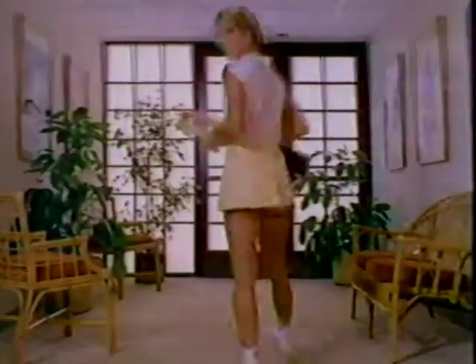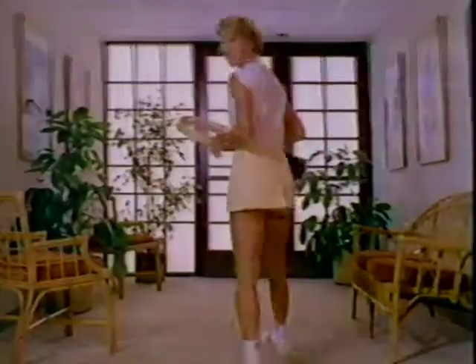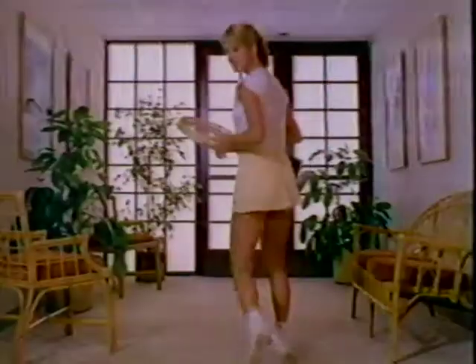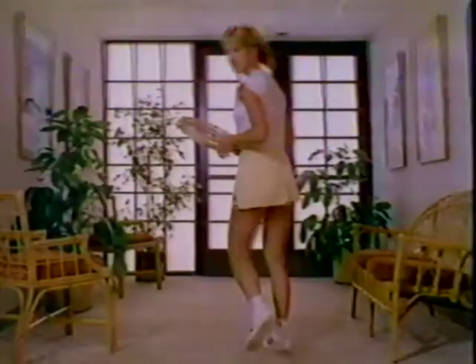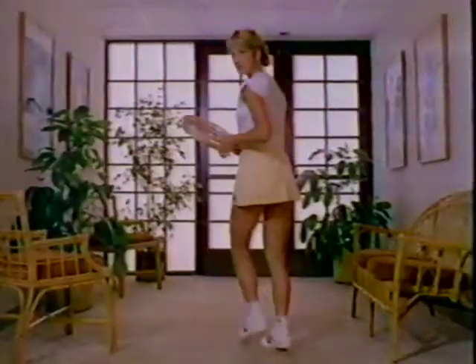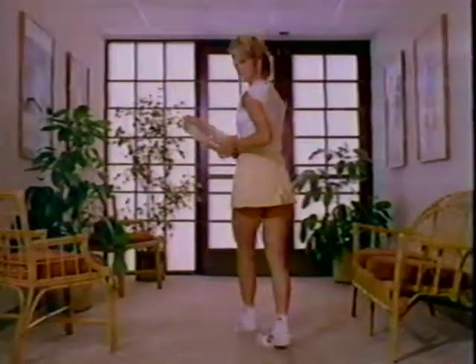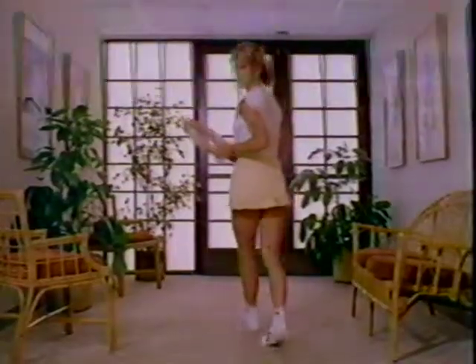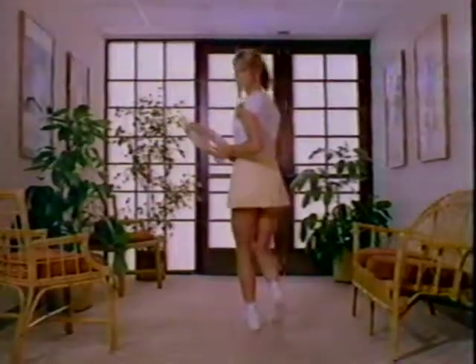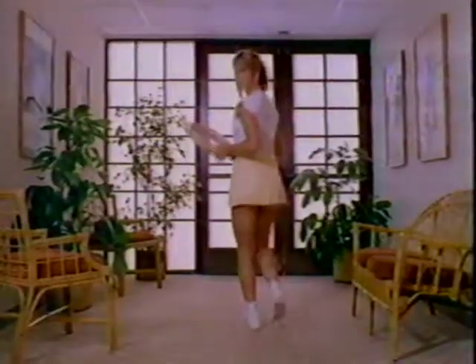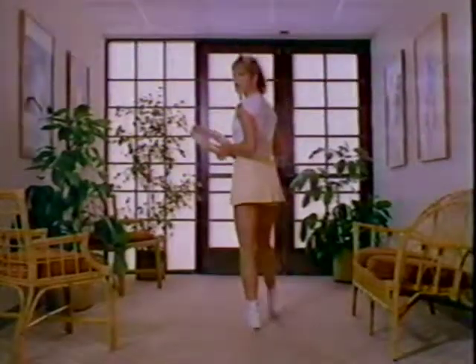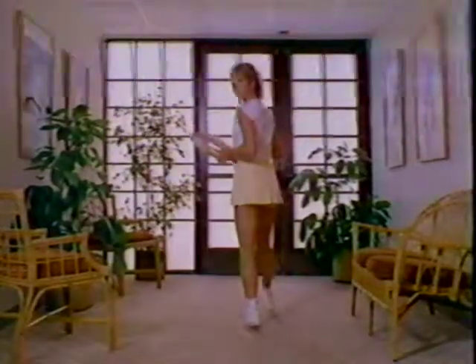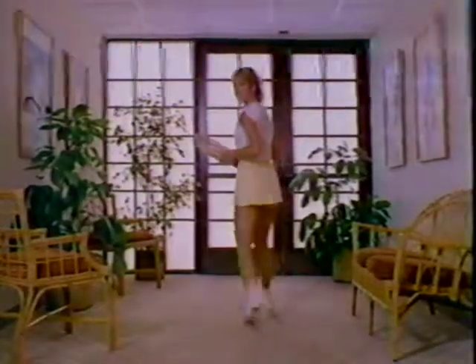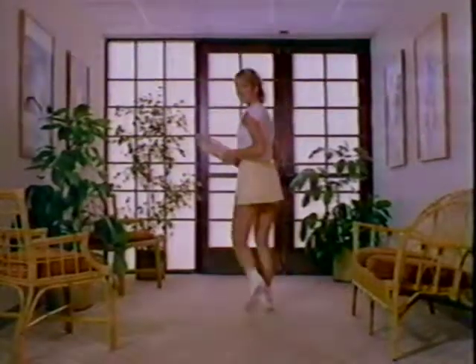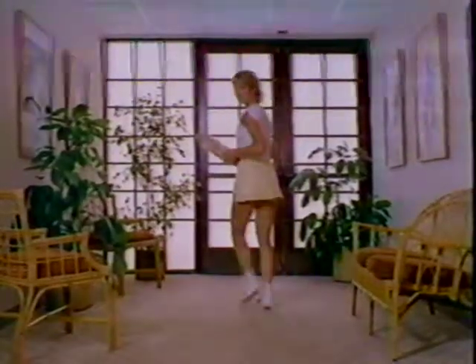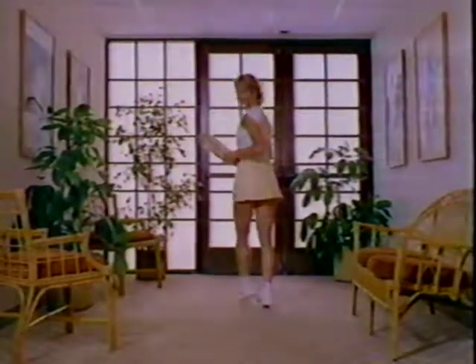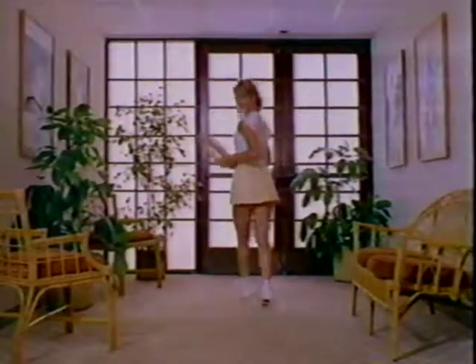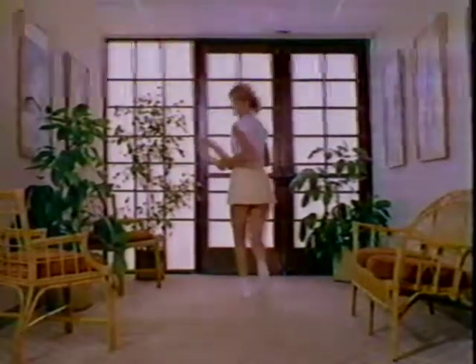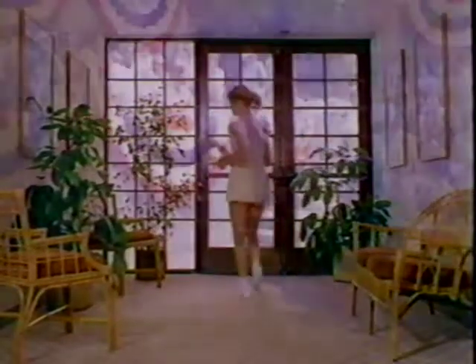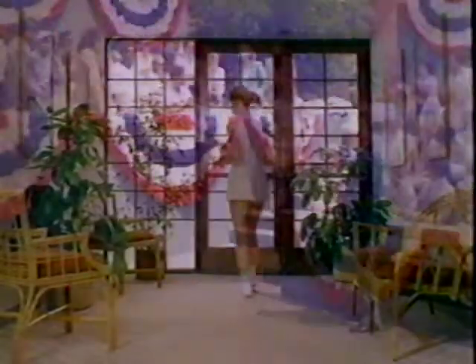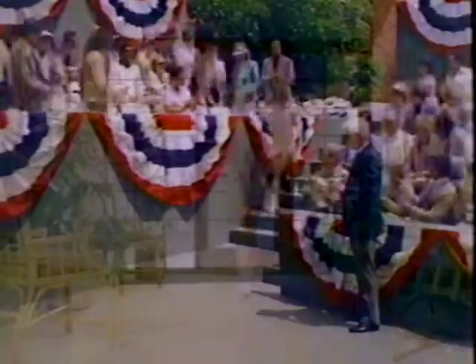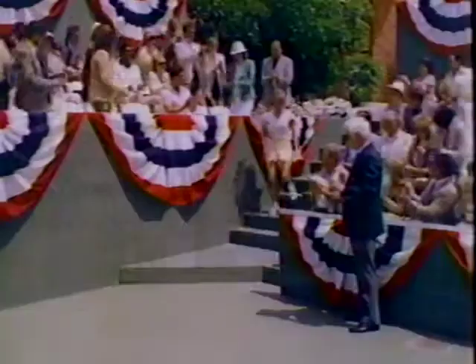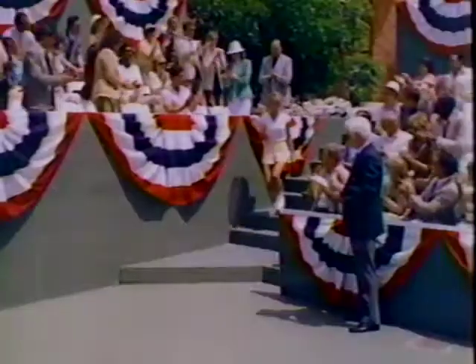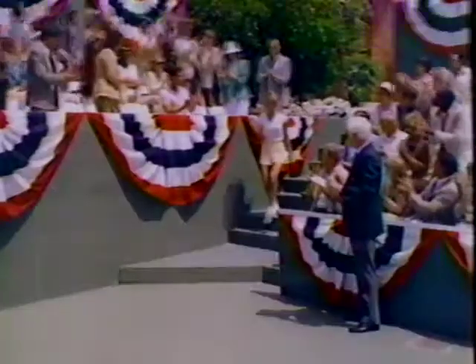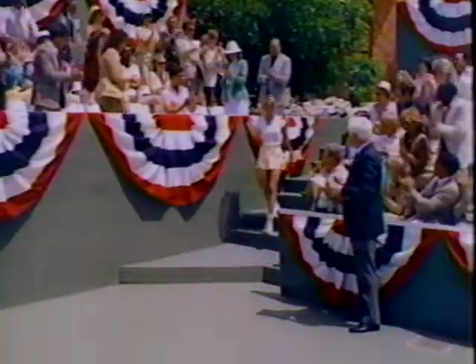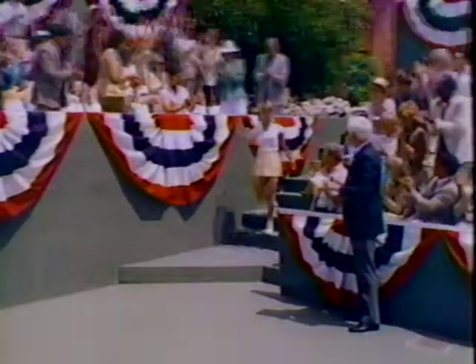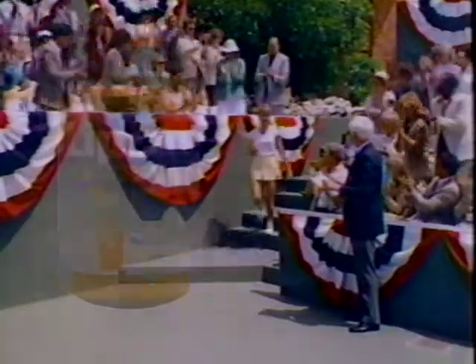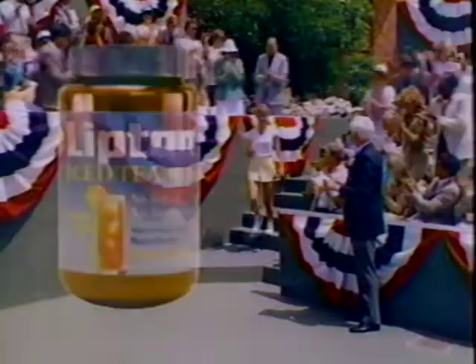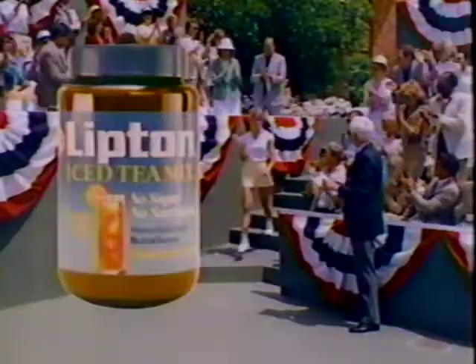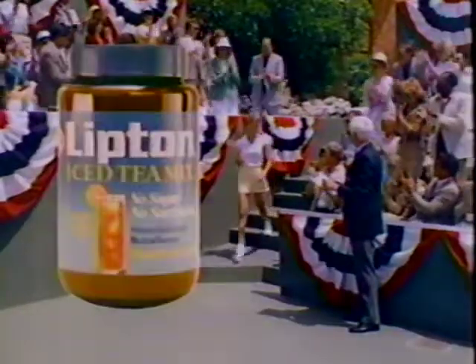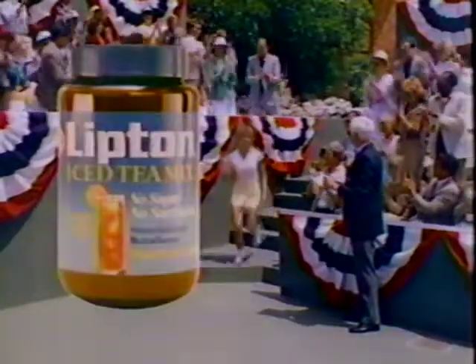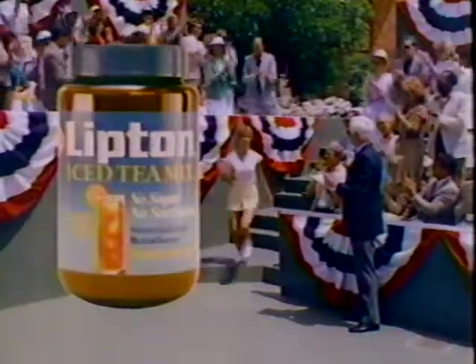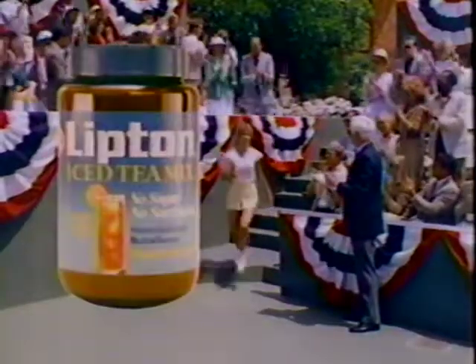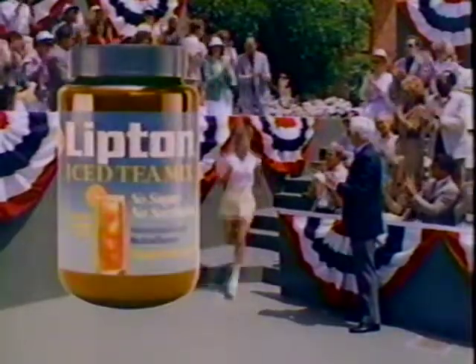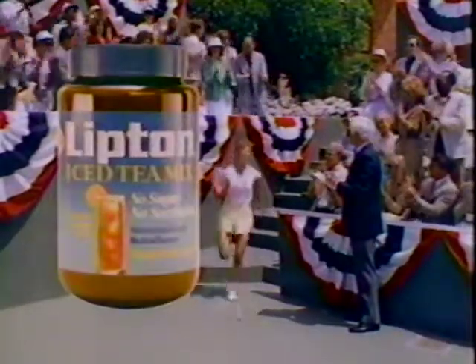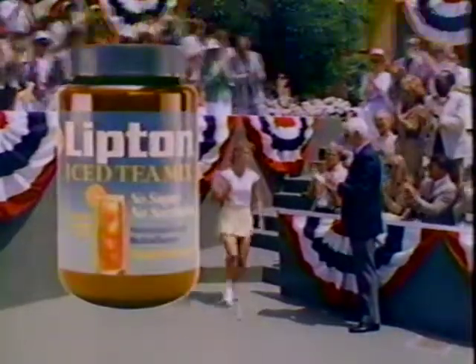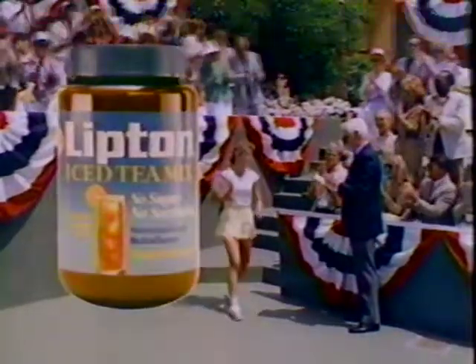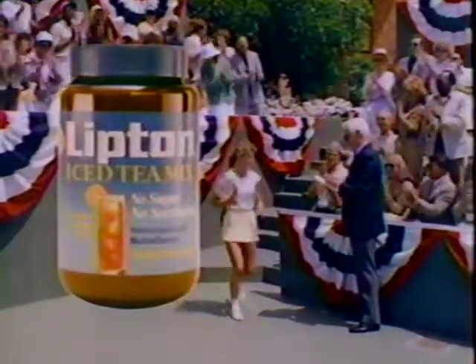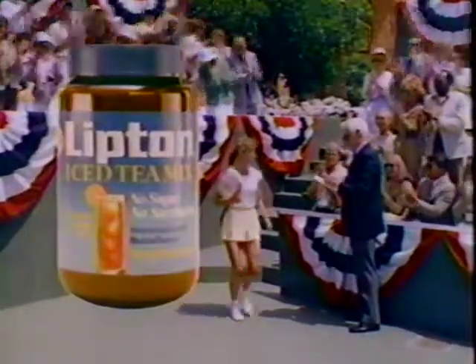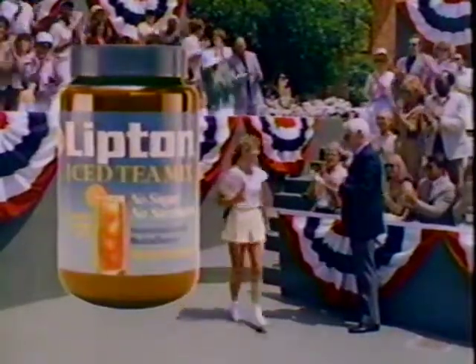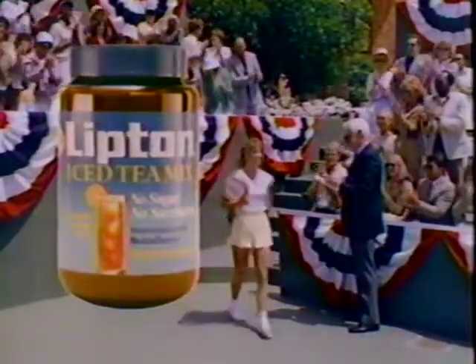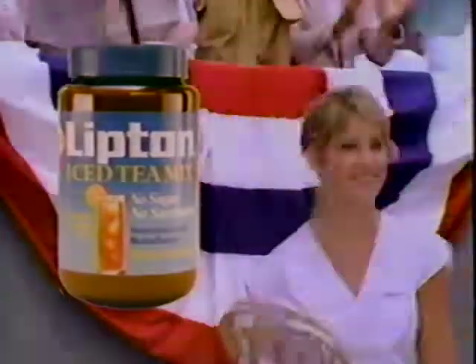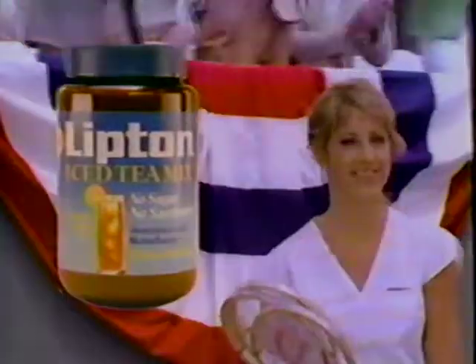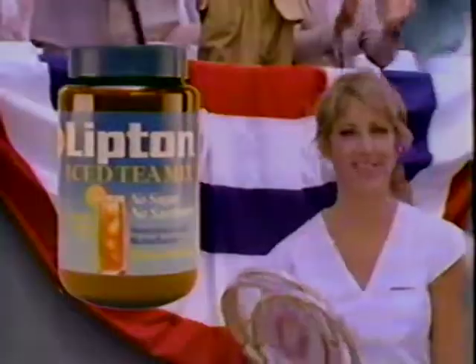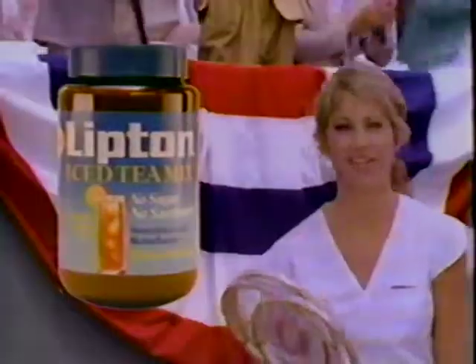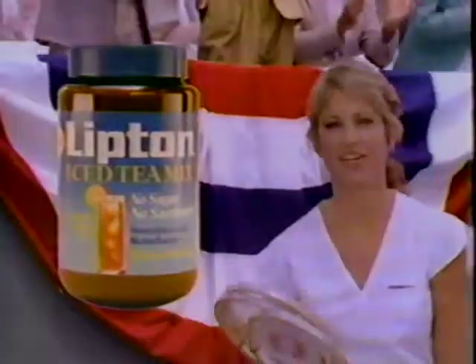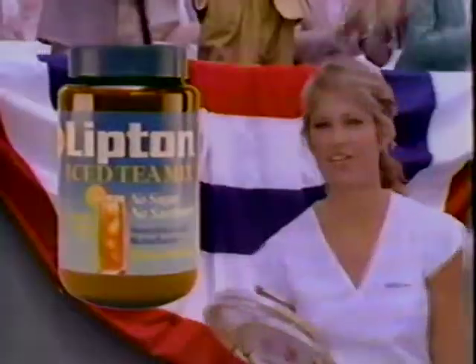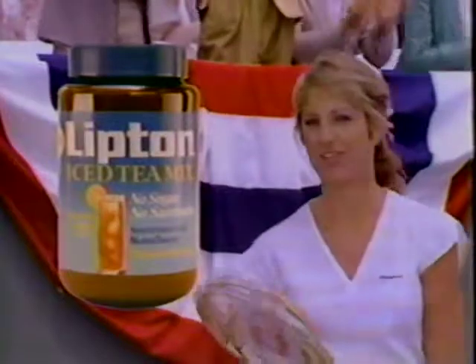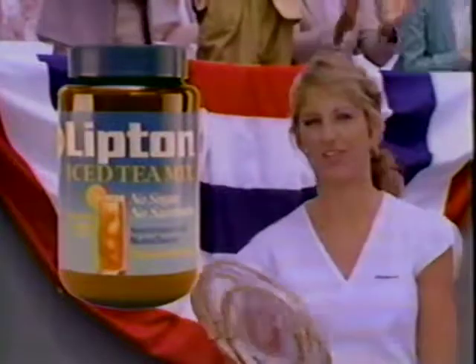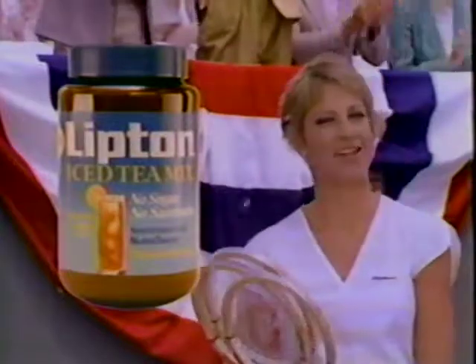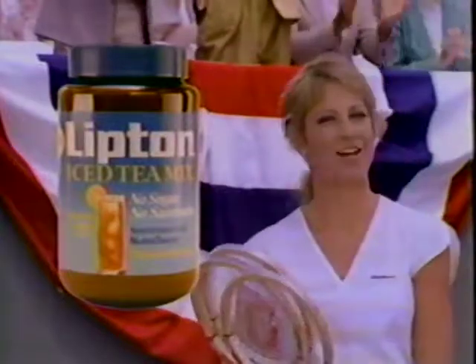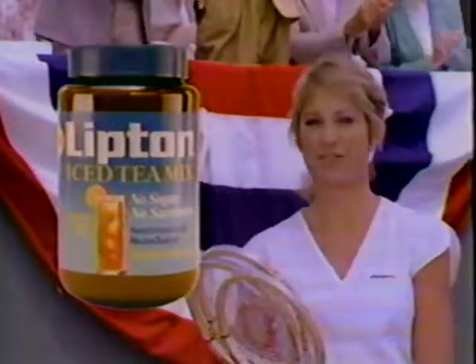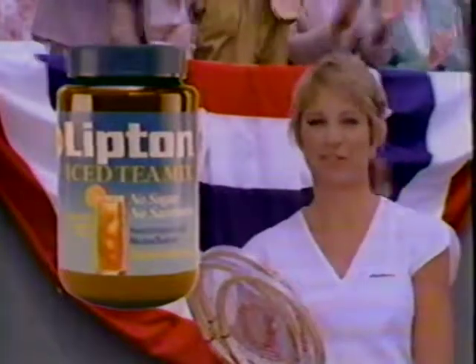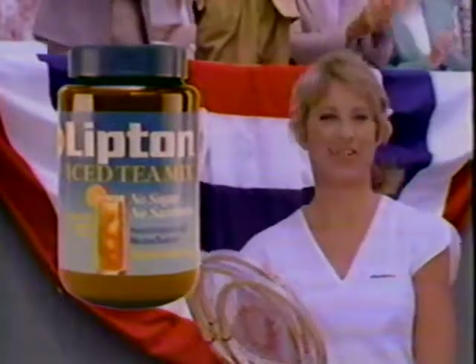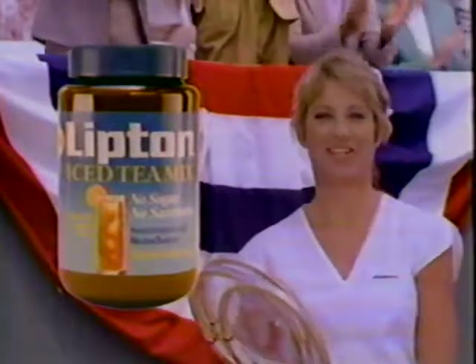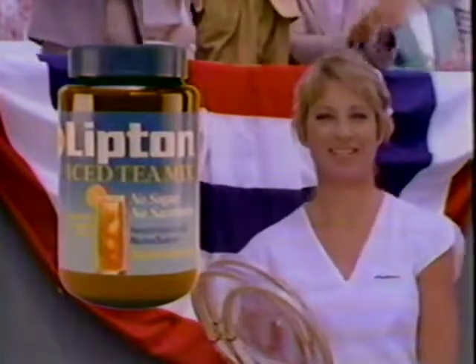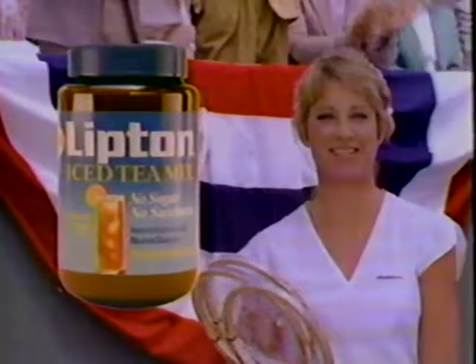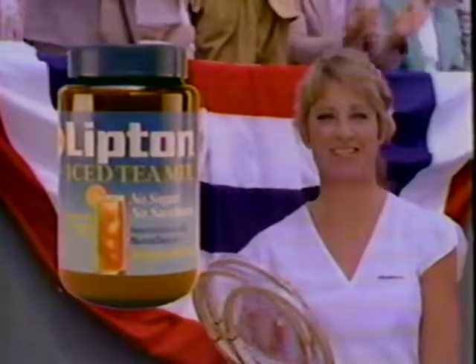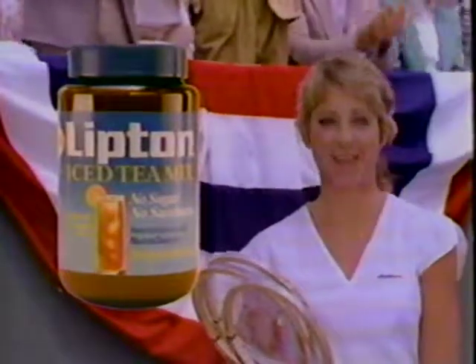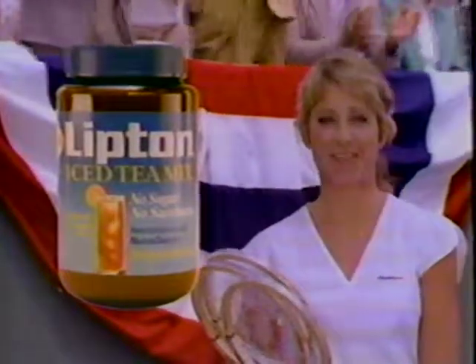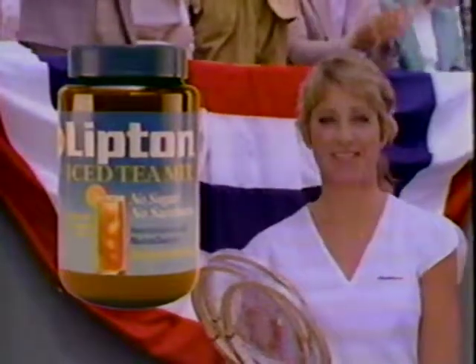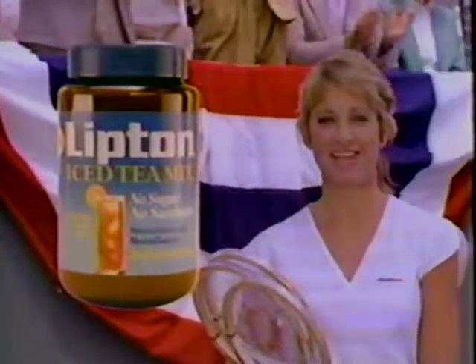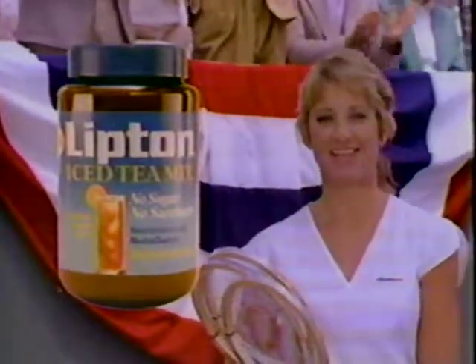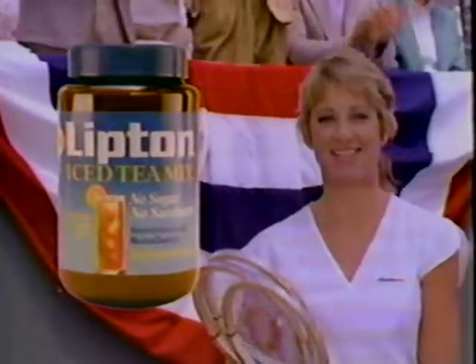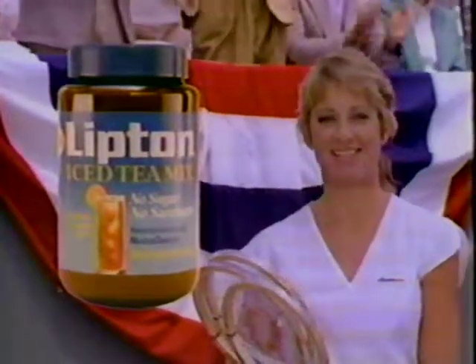It's my favorite part of staying fit. New Lipton Iced Tea Mix. No sugar, no saccharin. You'll love the goodness and the taste.